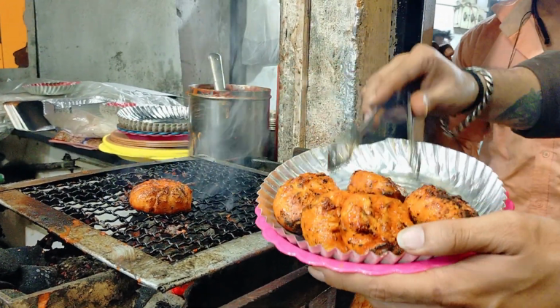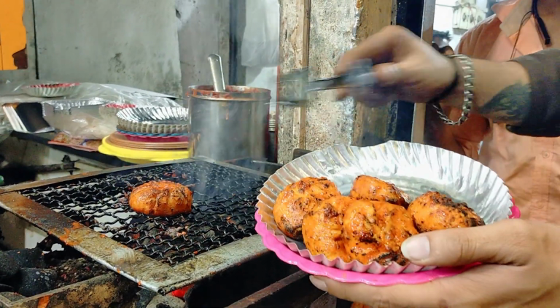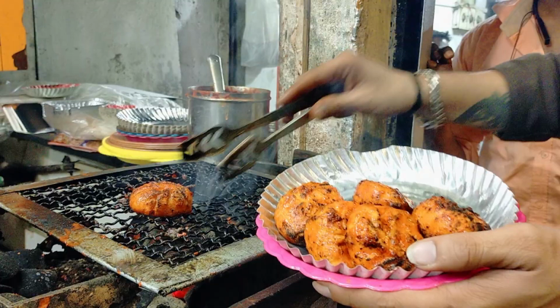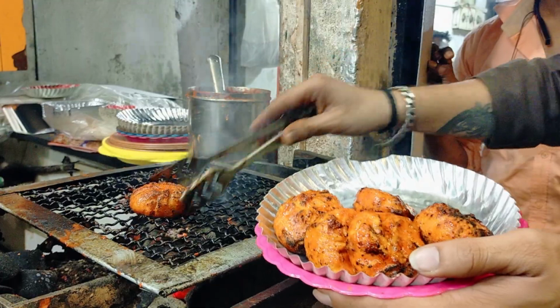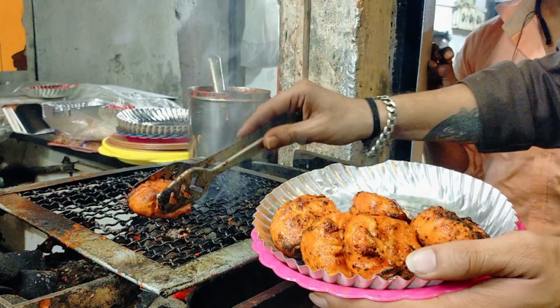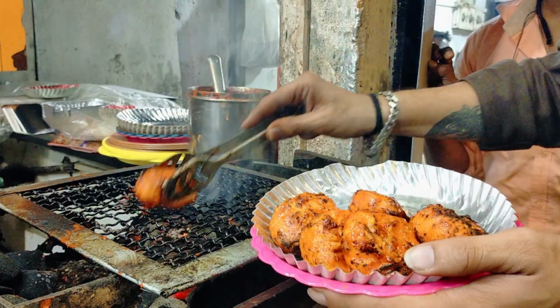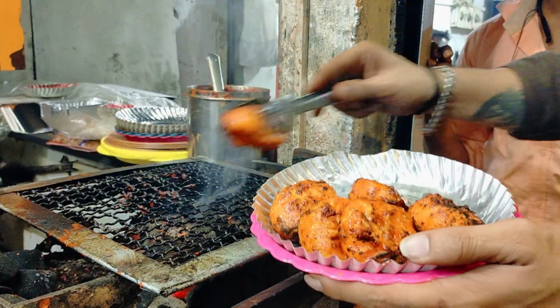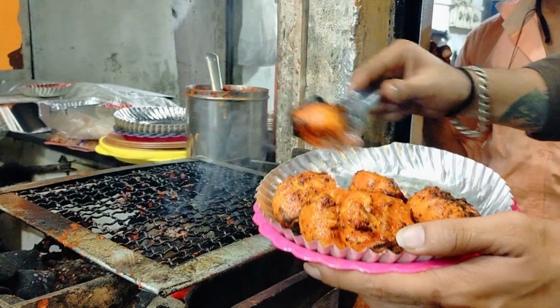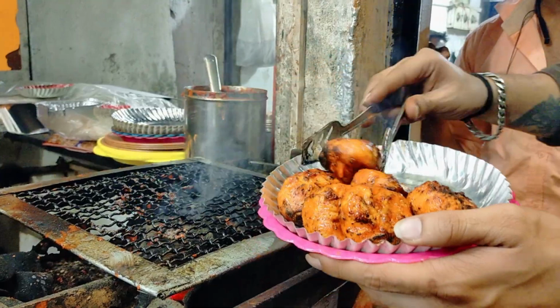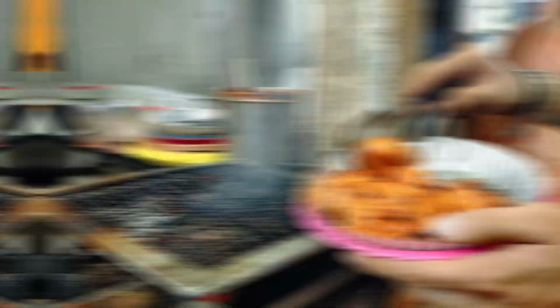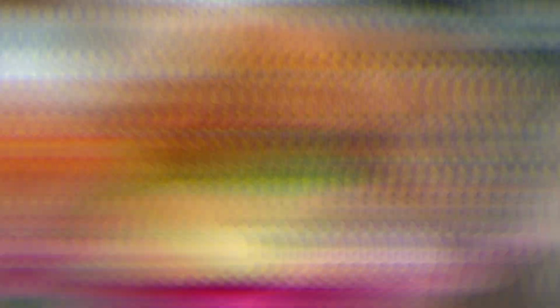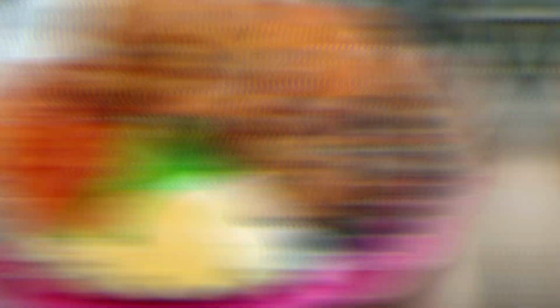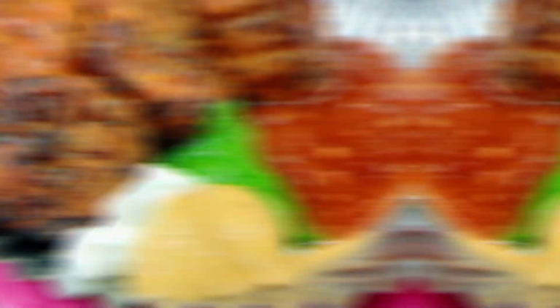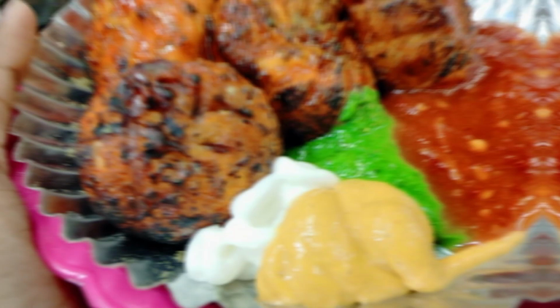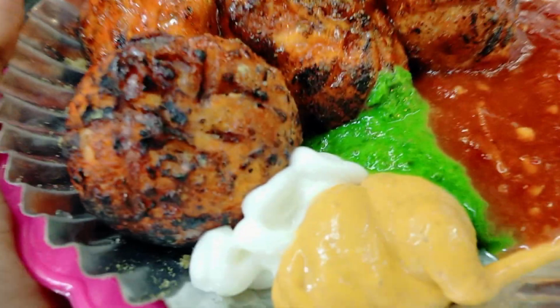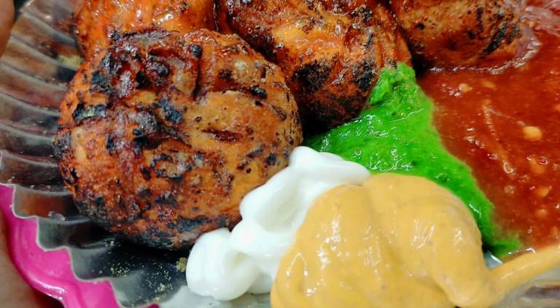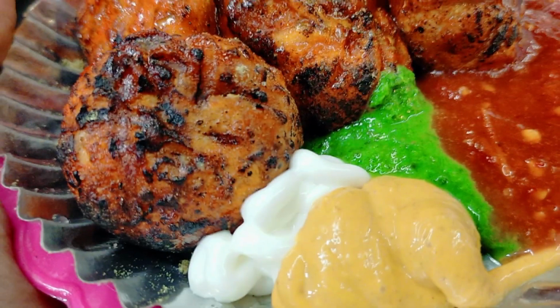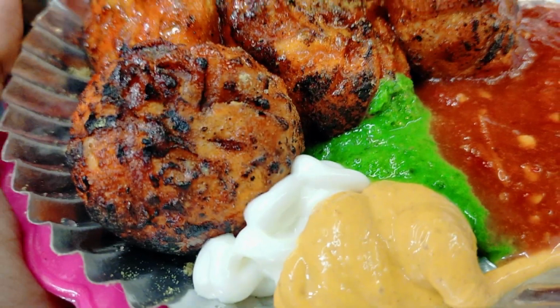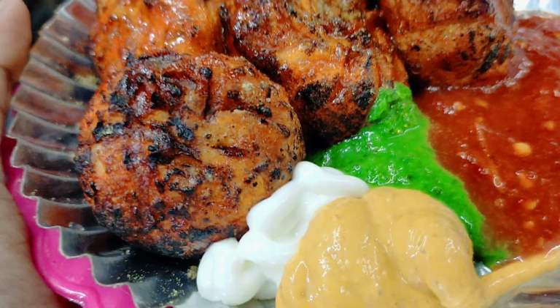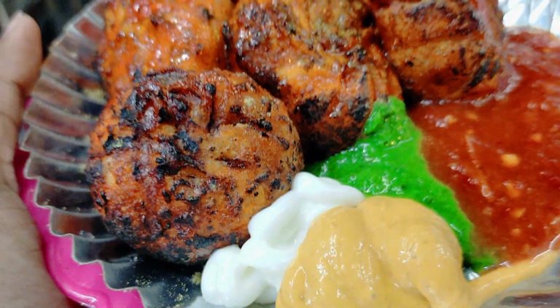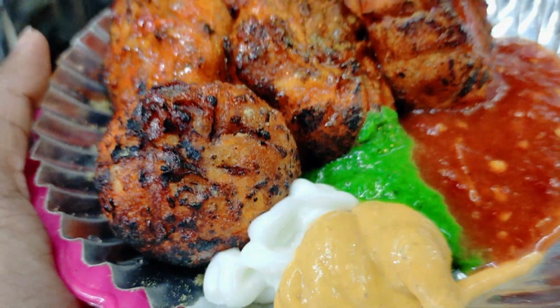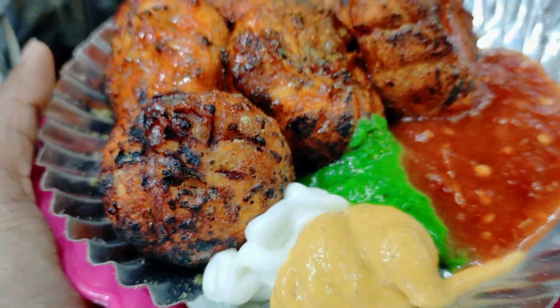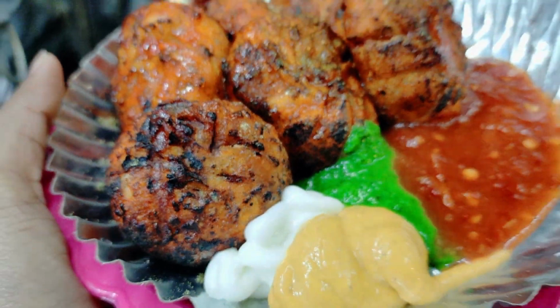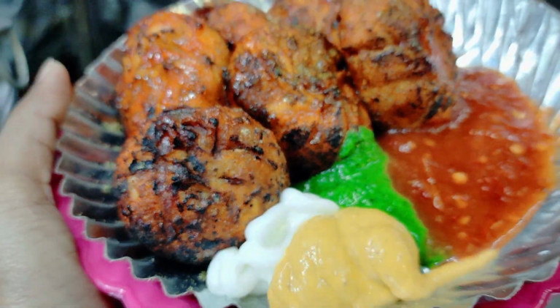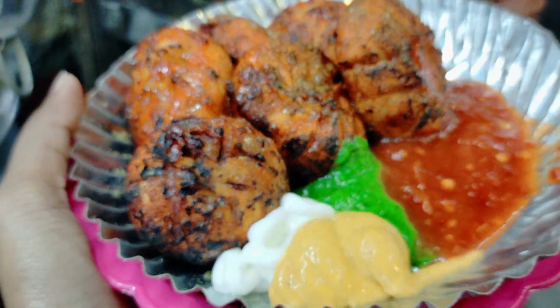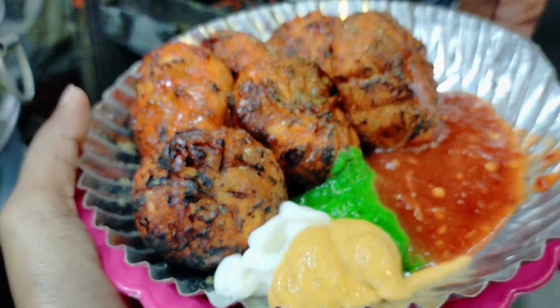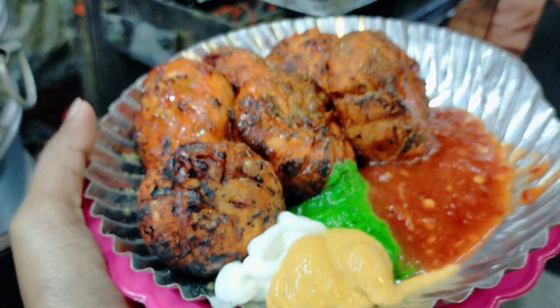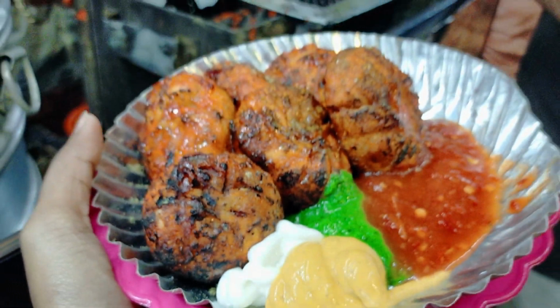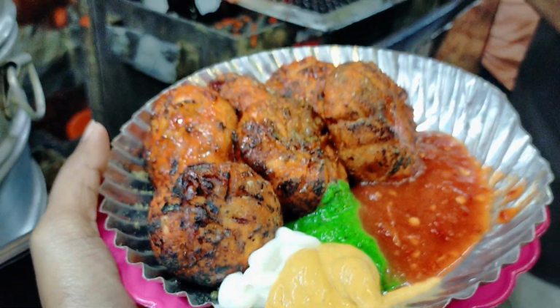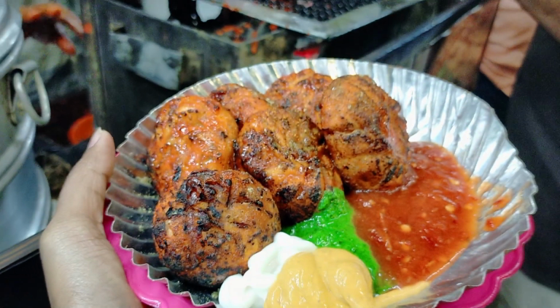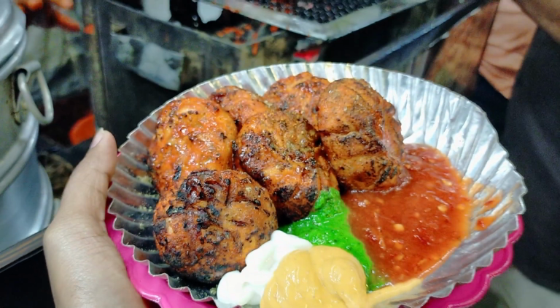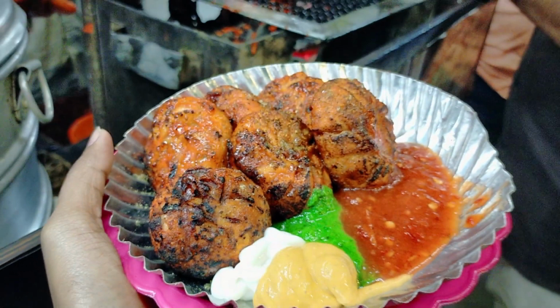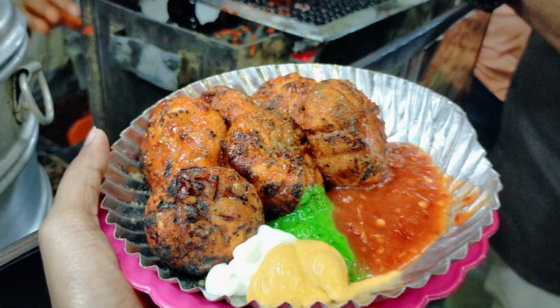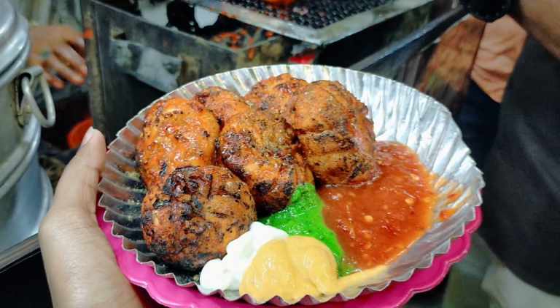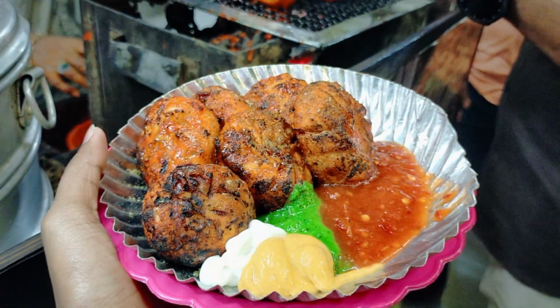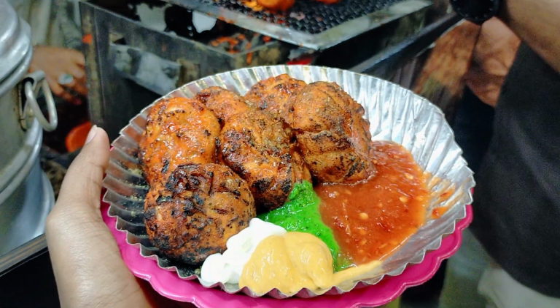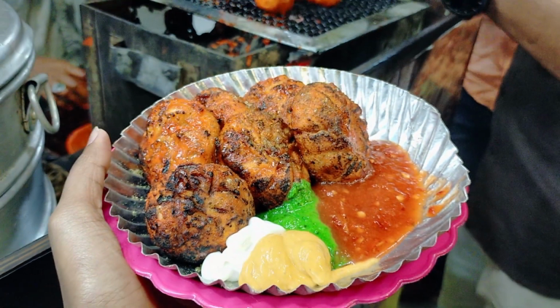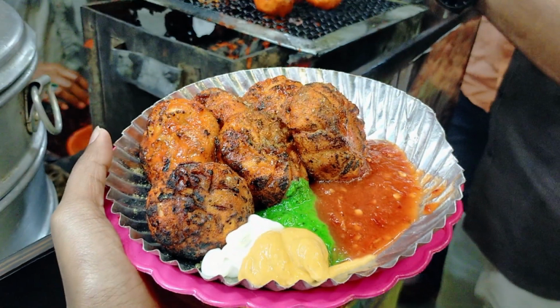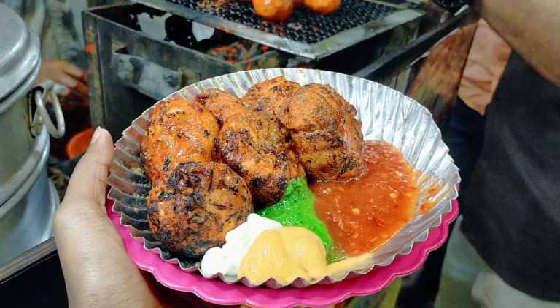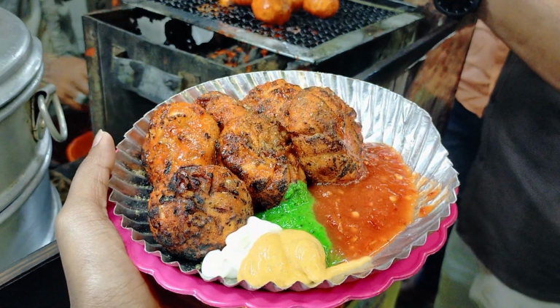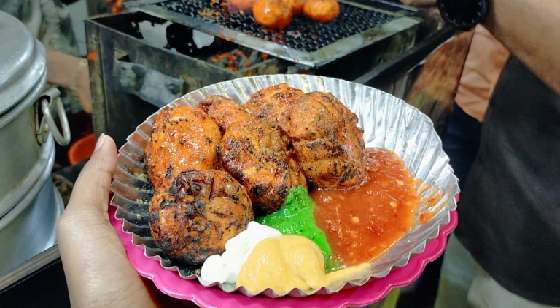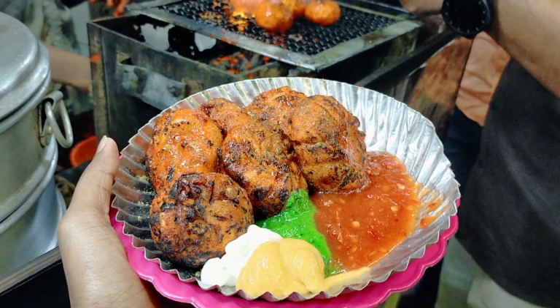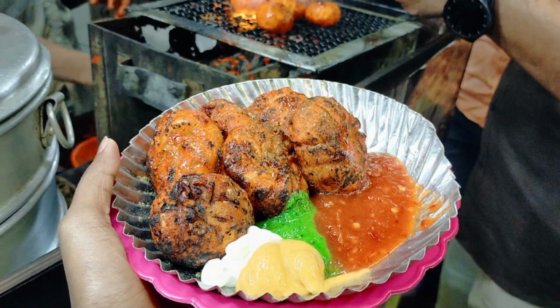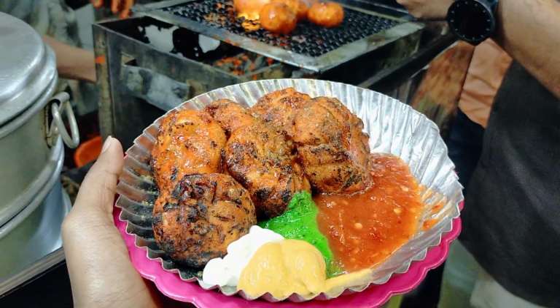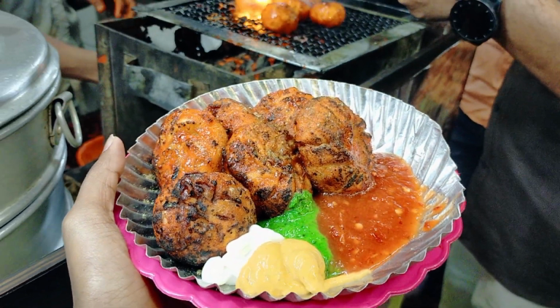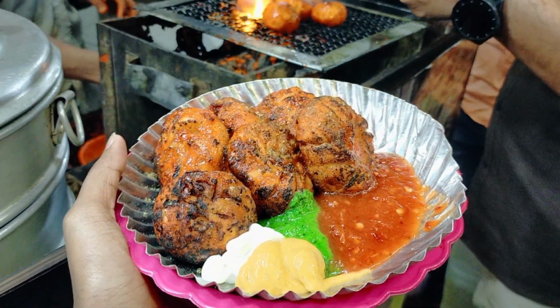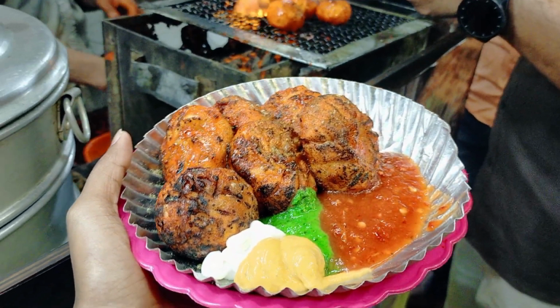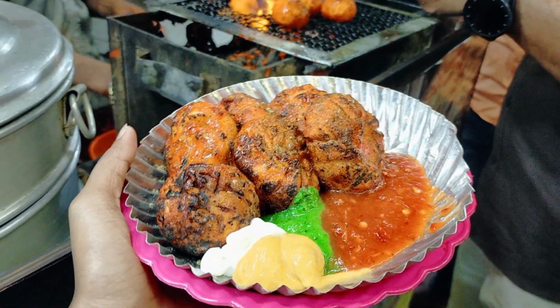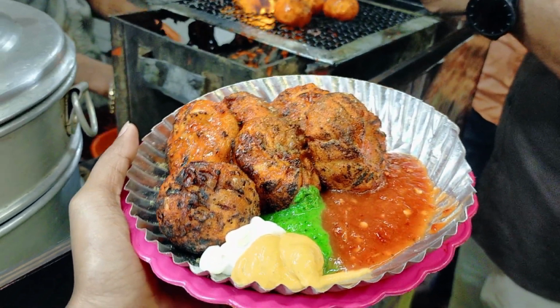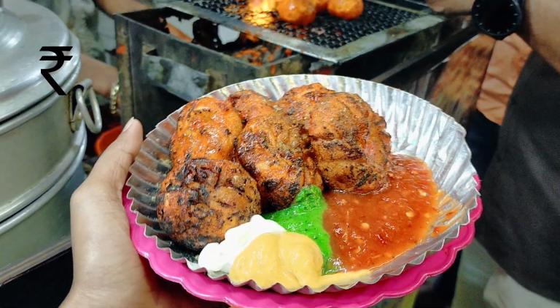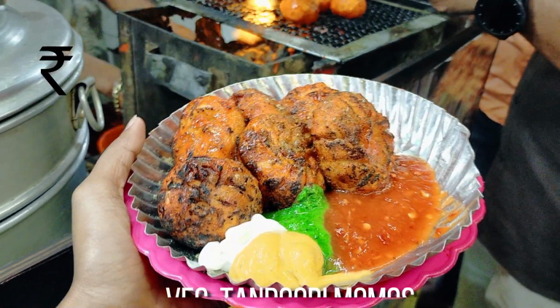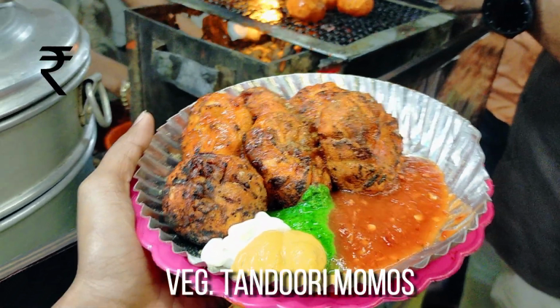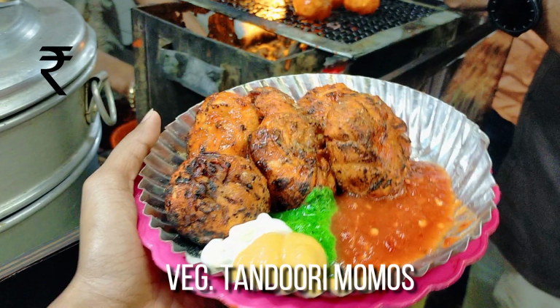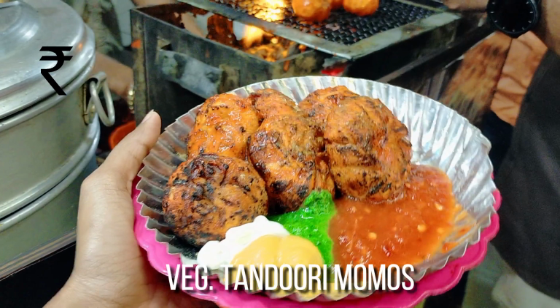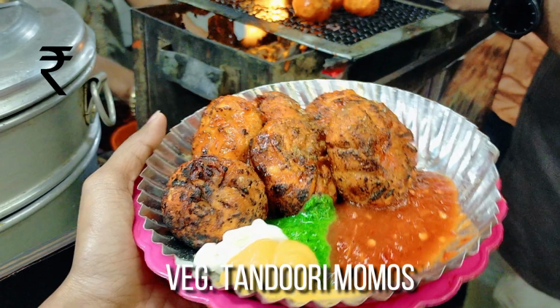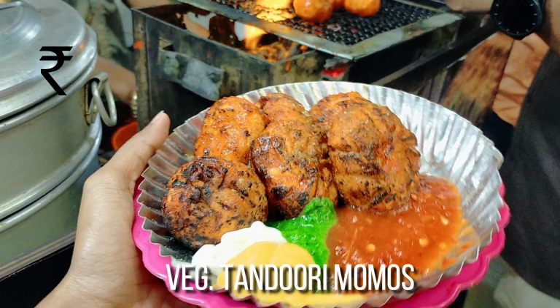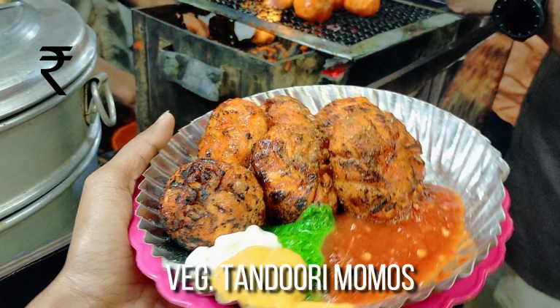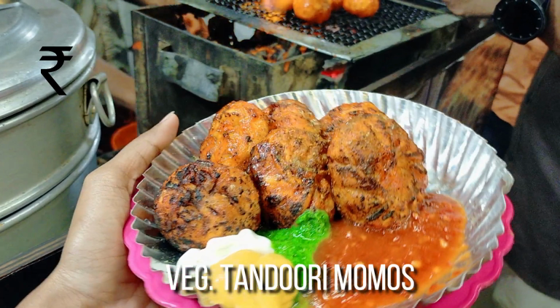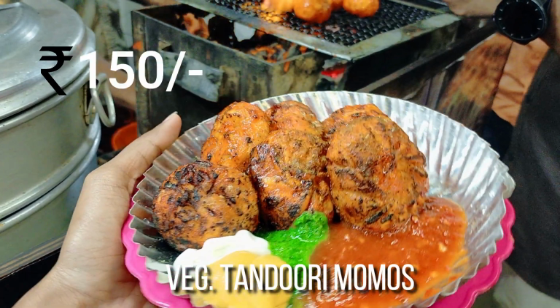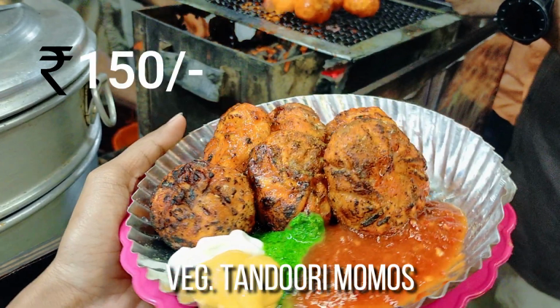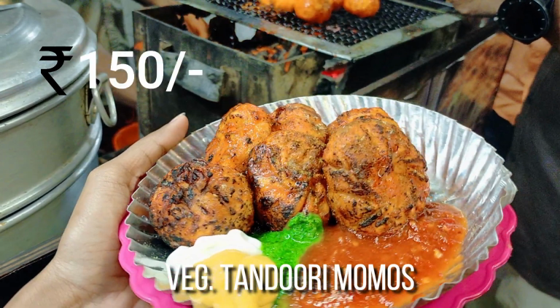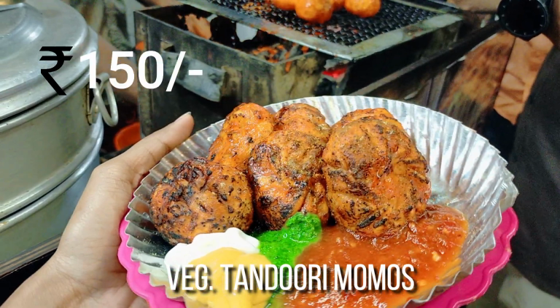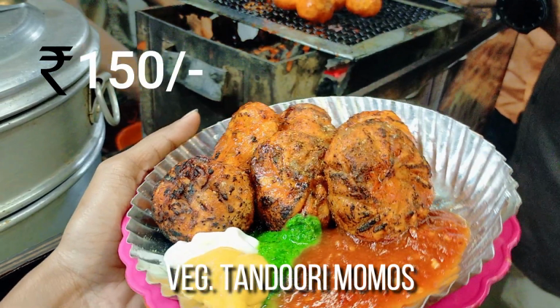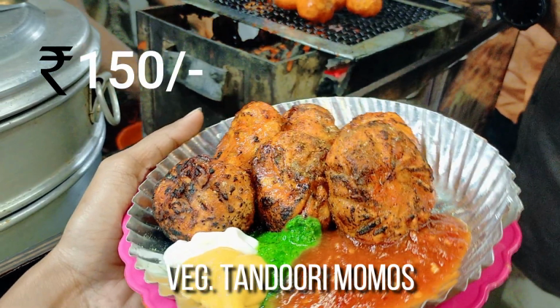These tandoori momos costed me around Rs 150, which is again worth the amount.